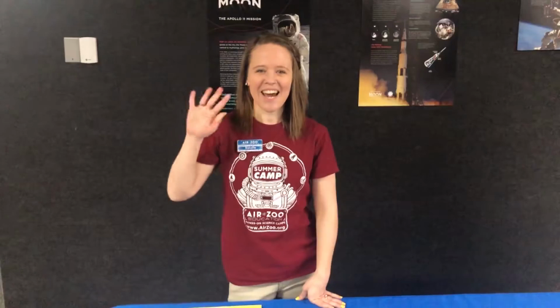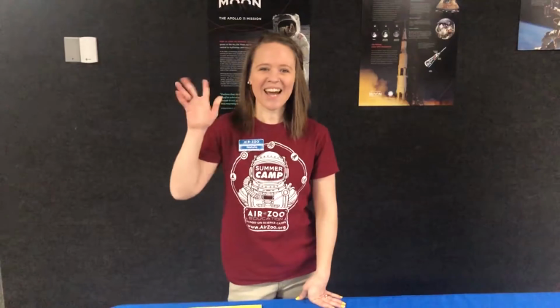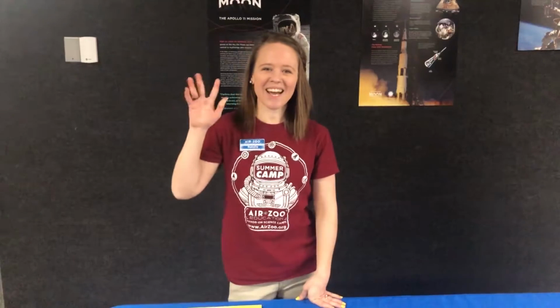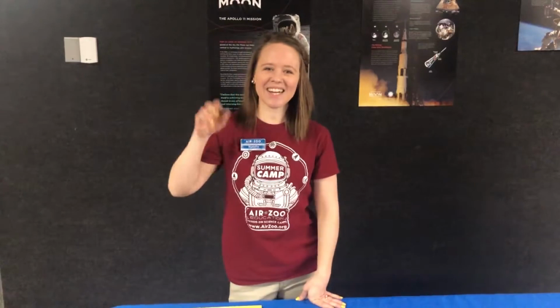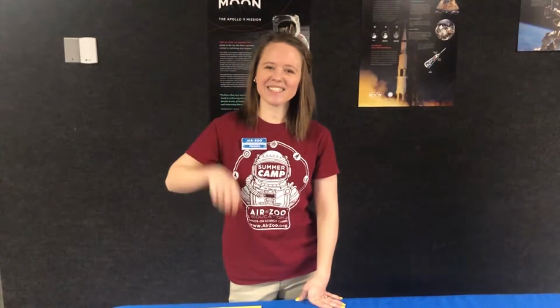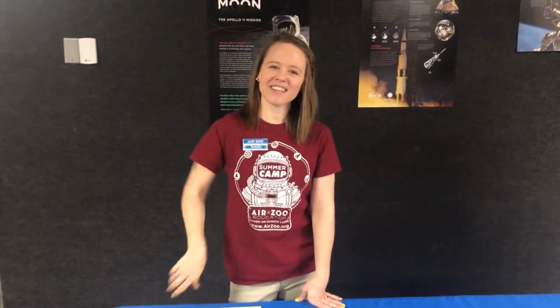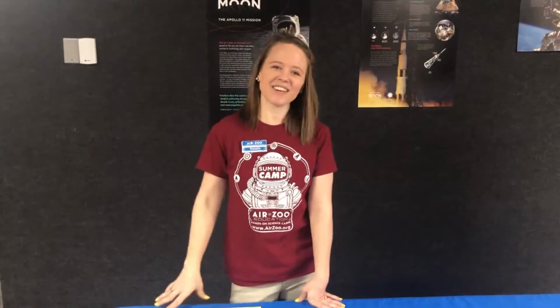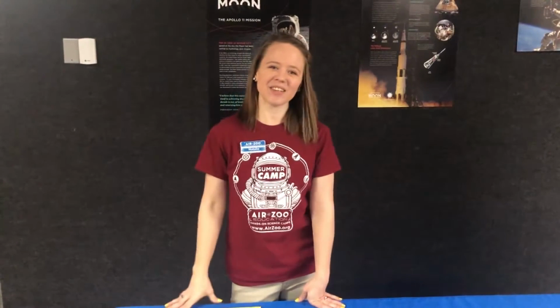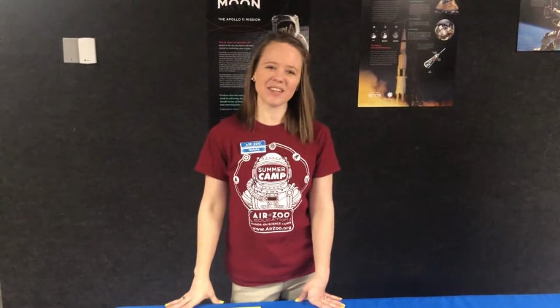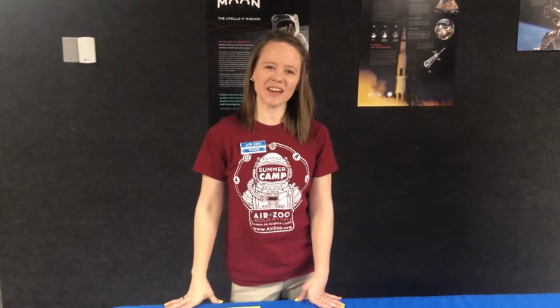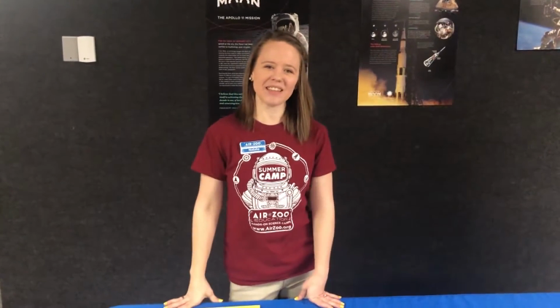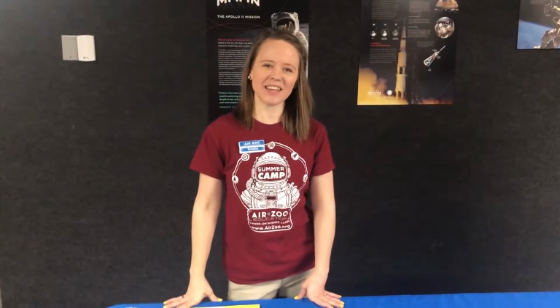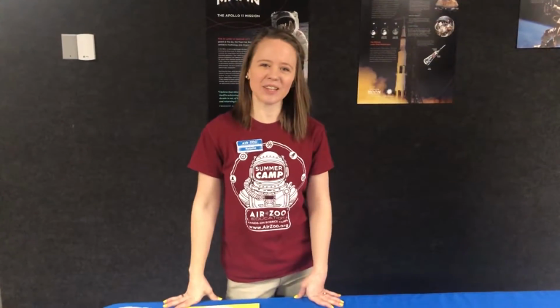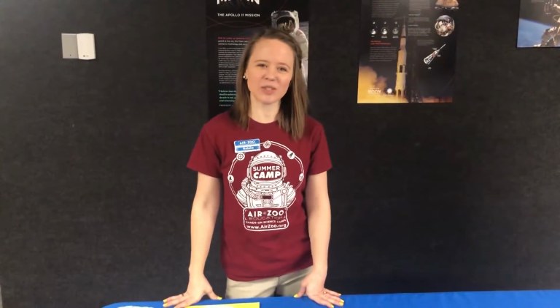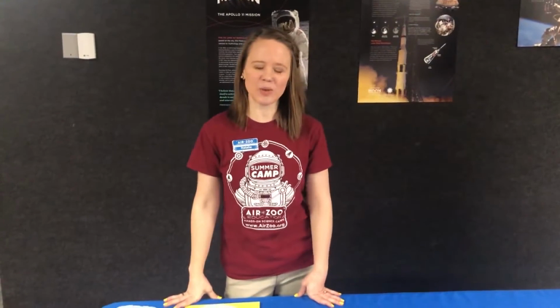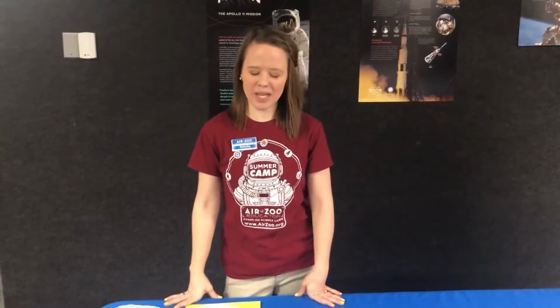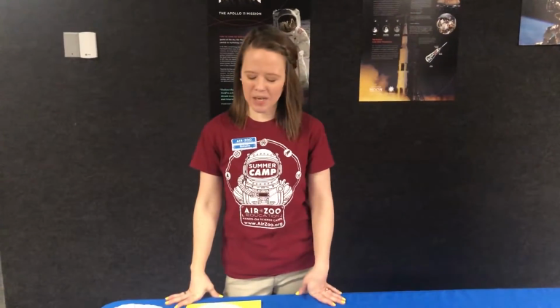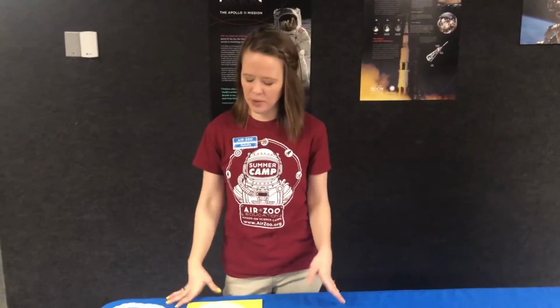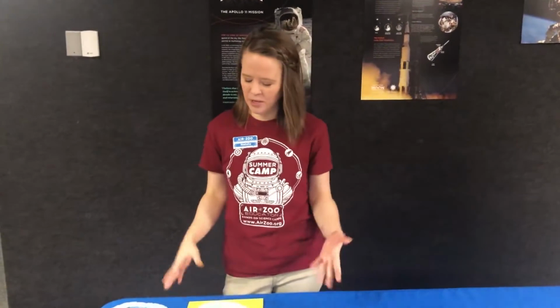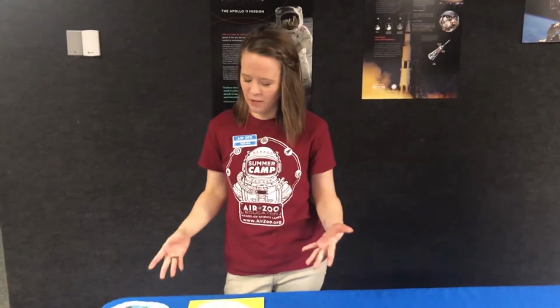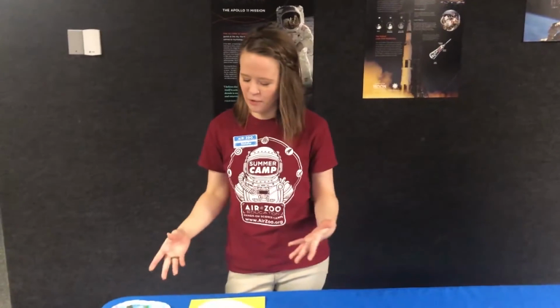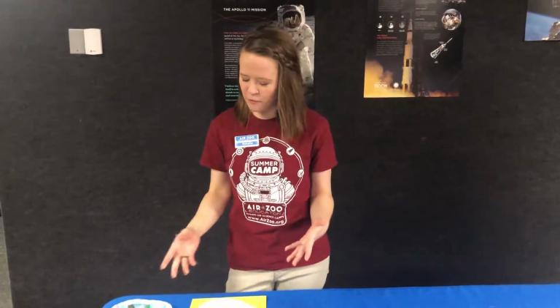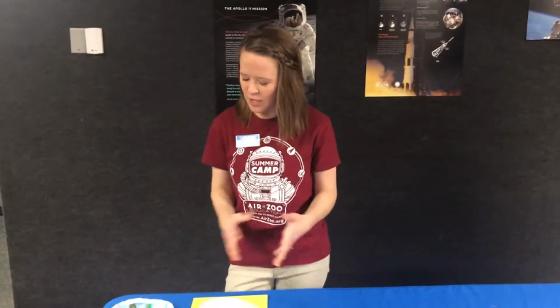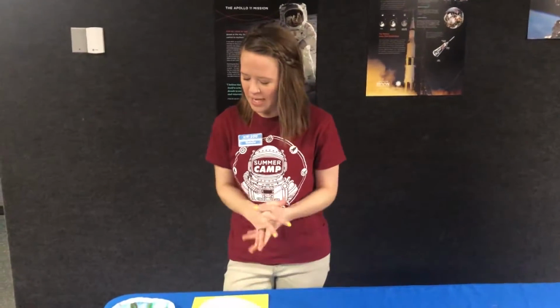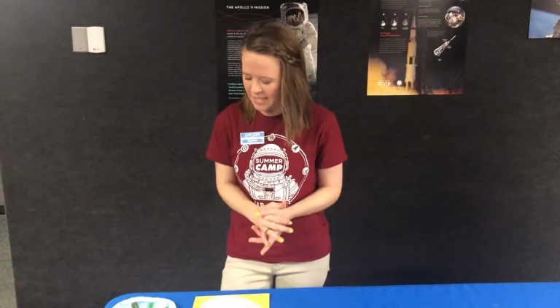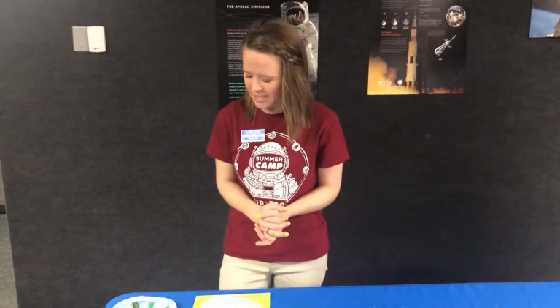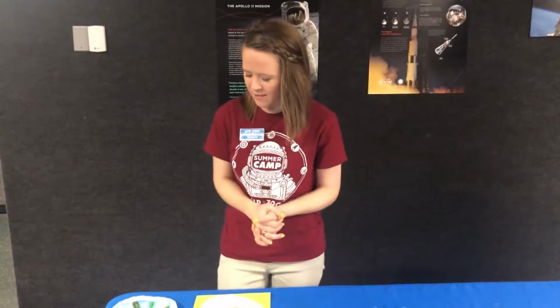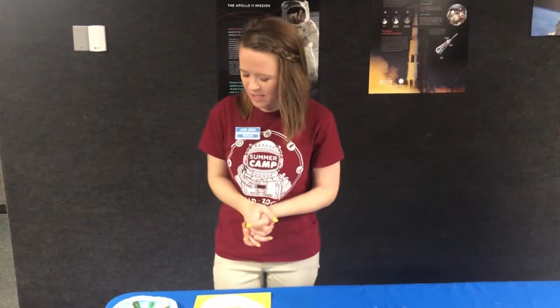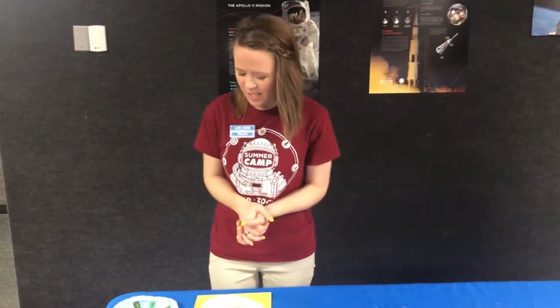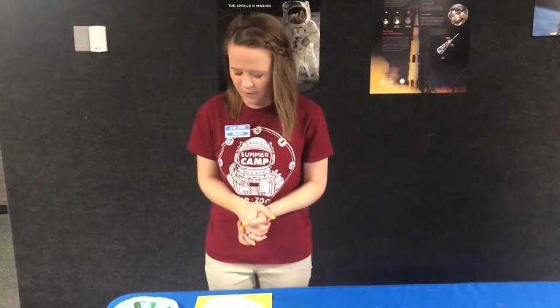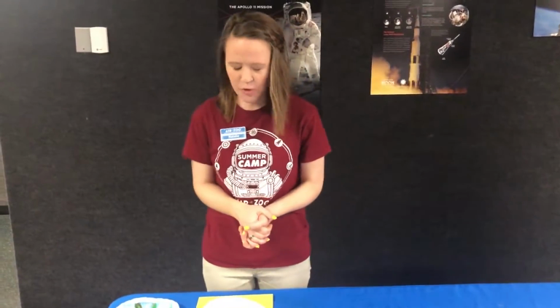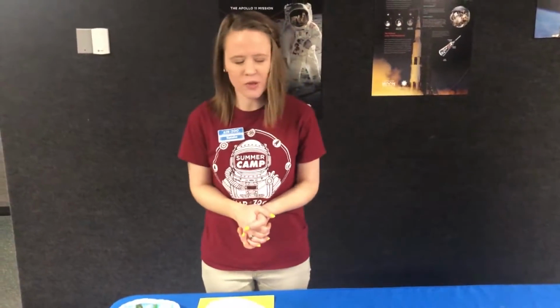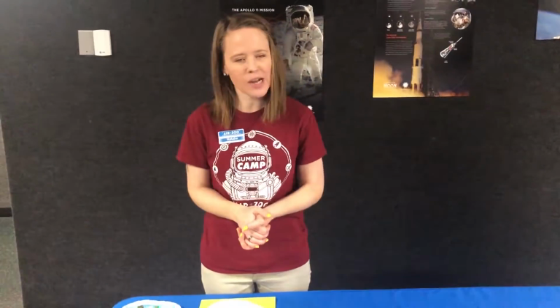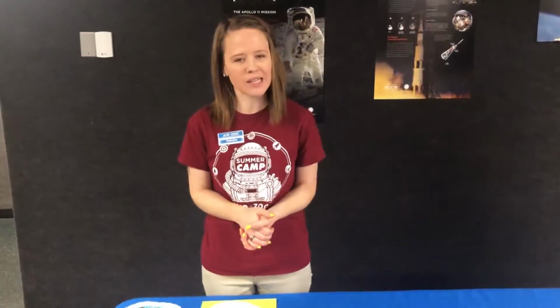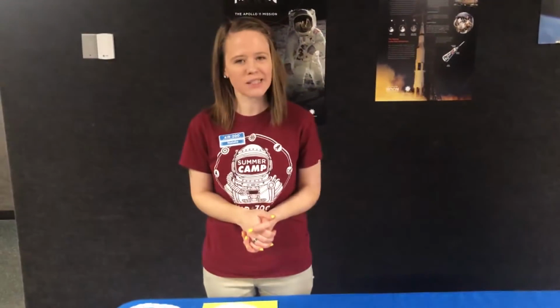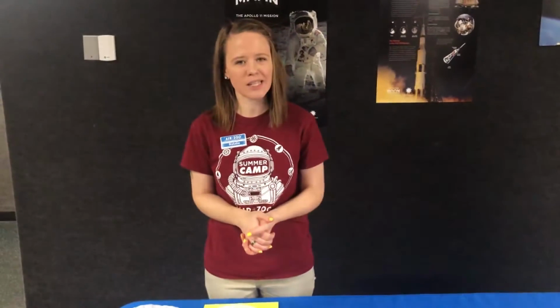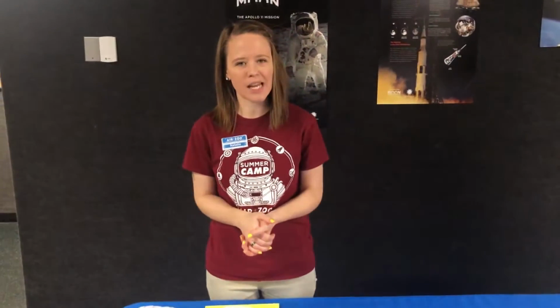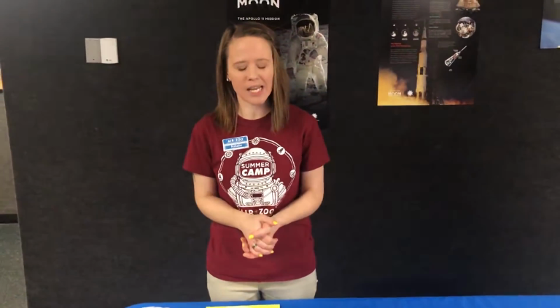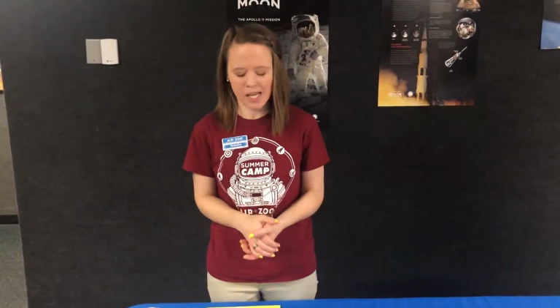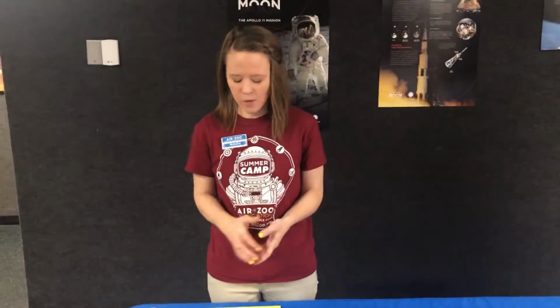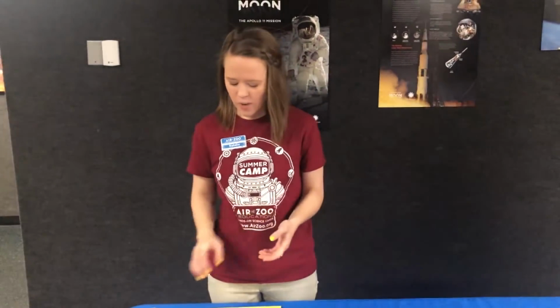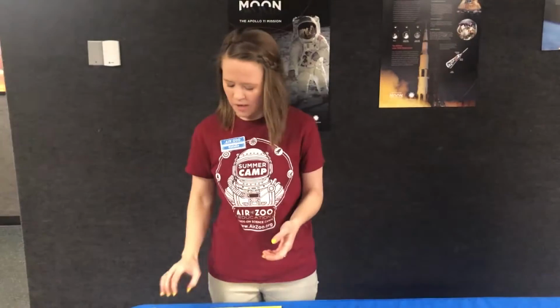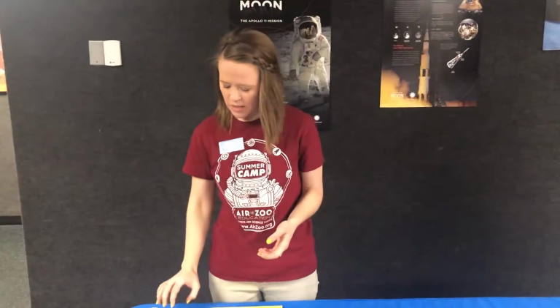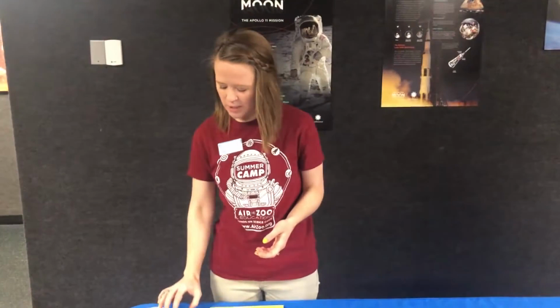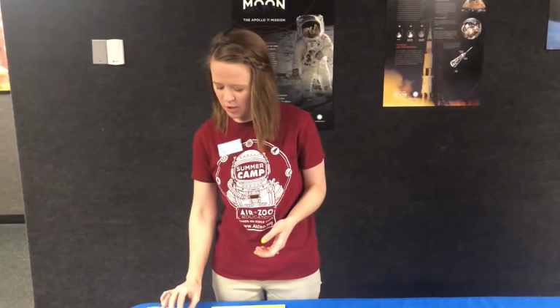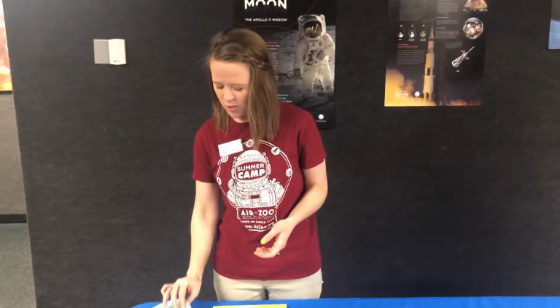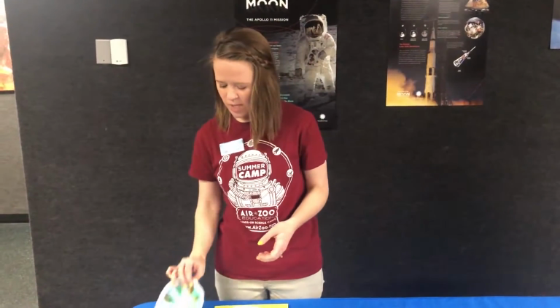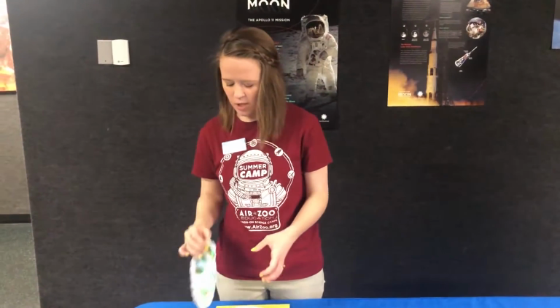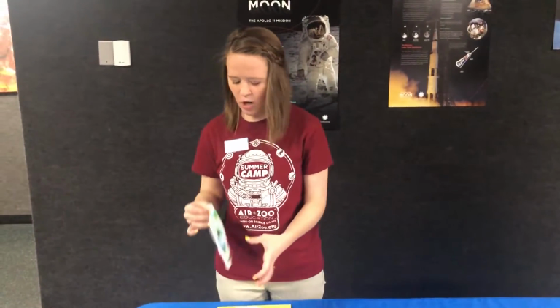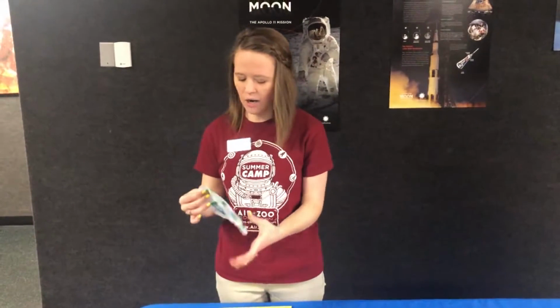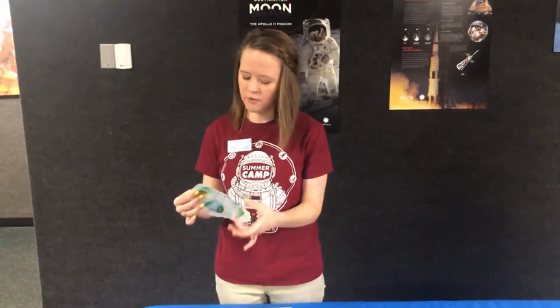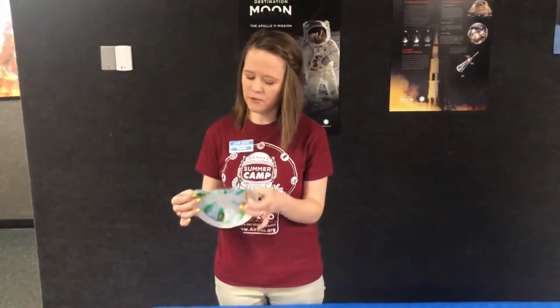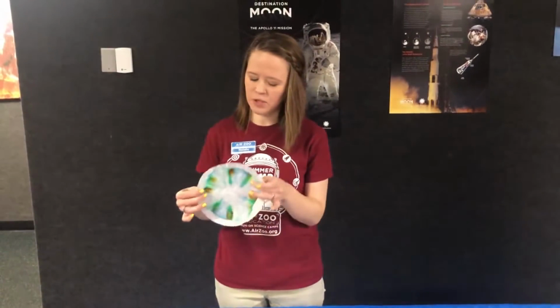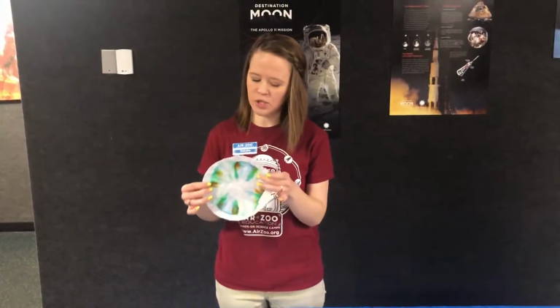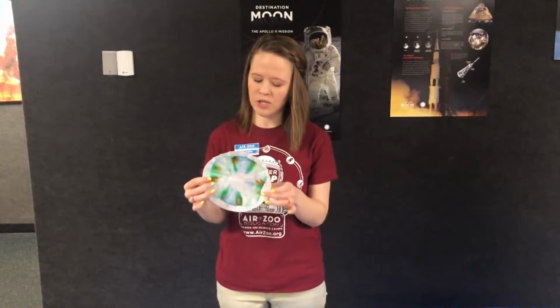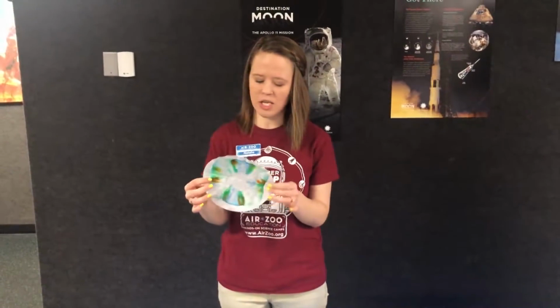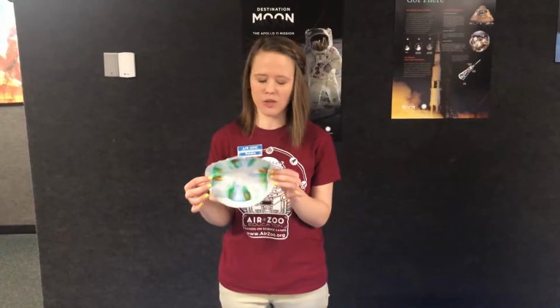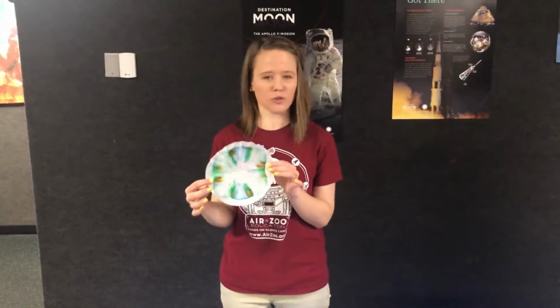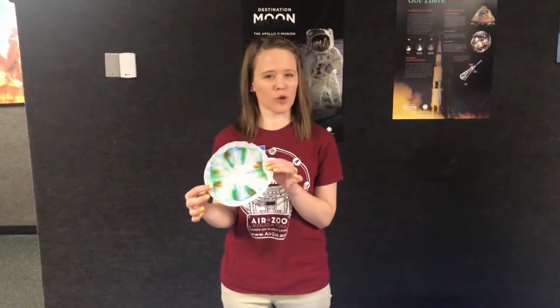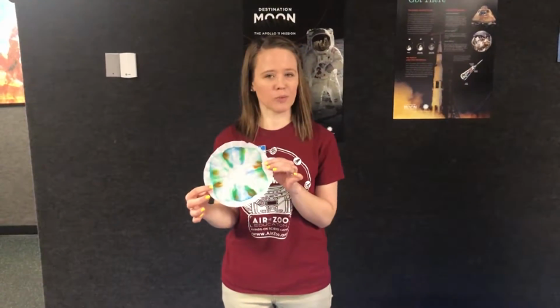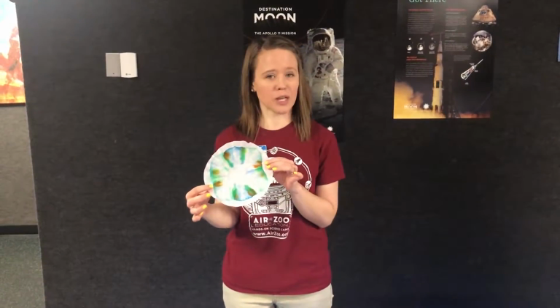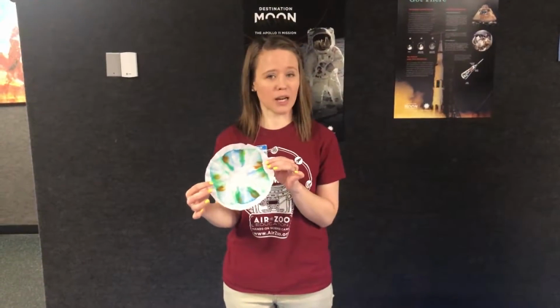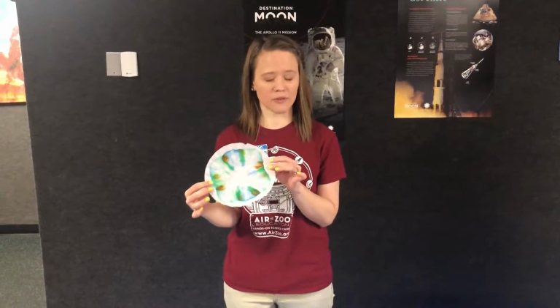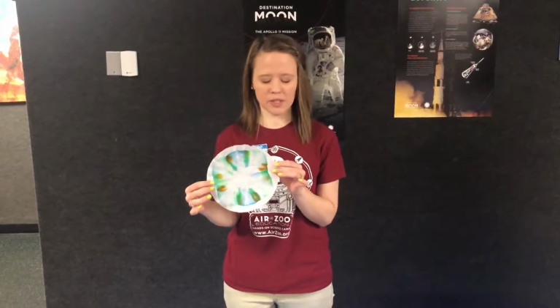Hi guys, Natalie here at the Air Zoo again with another fun activity for you guys today. We are going to be doing coffee filter ink chromatography.